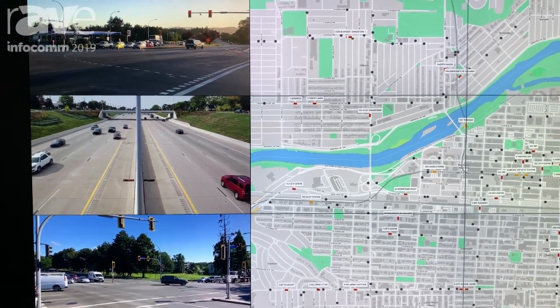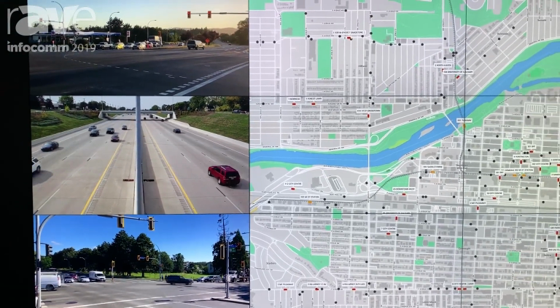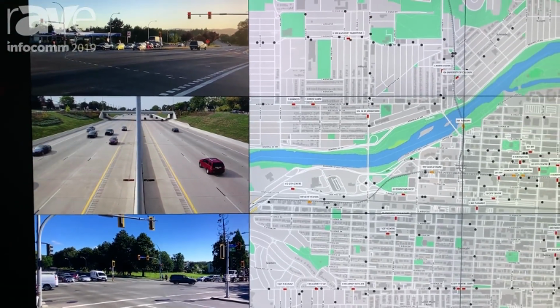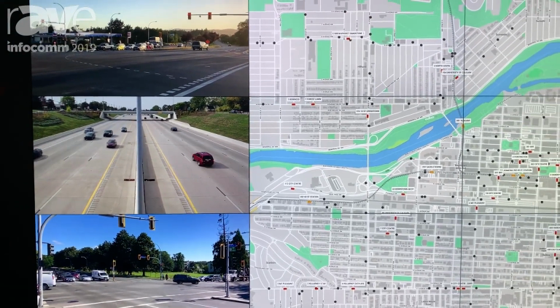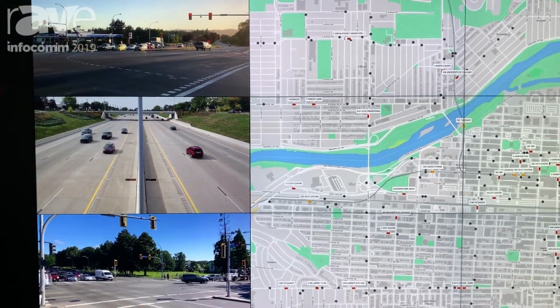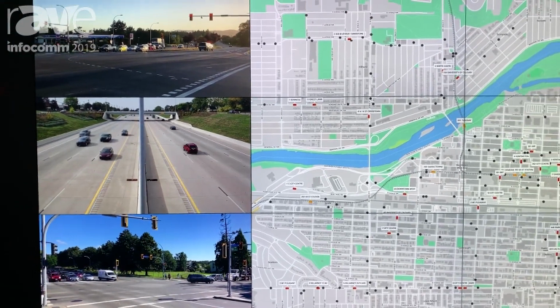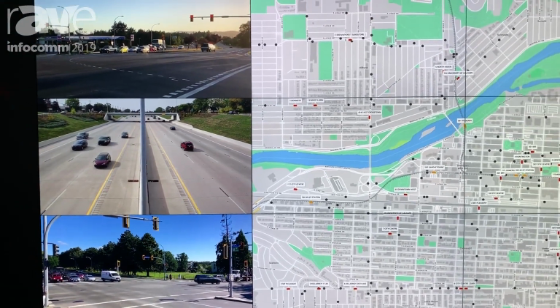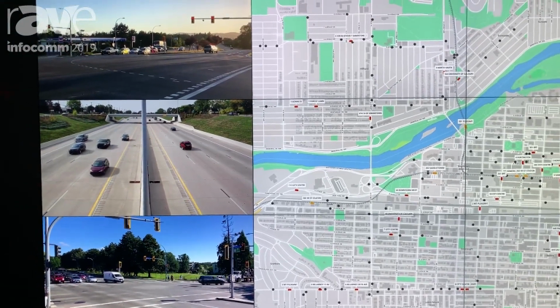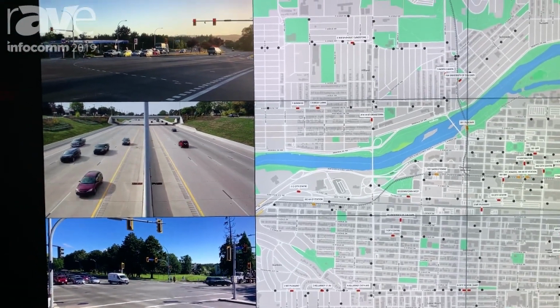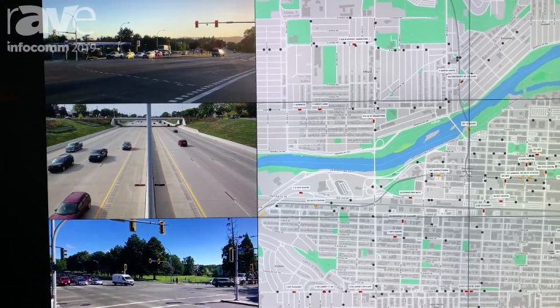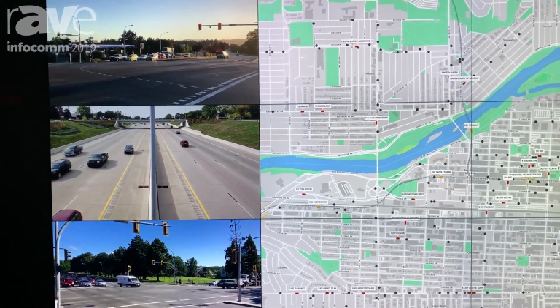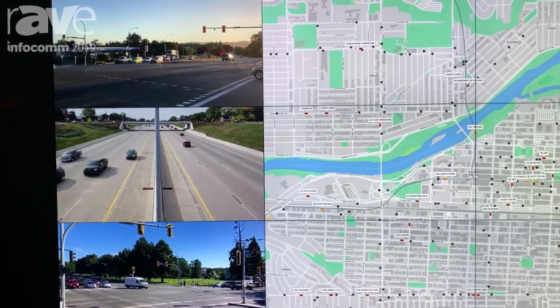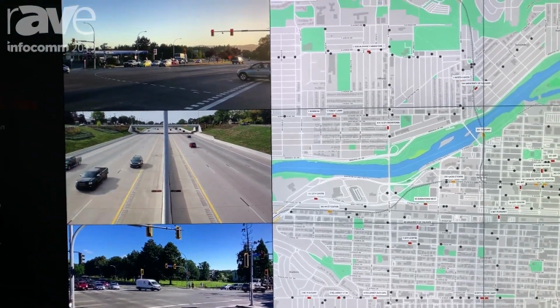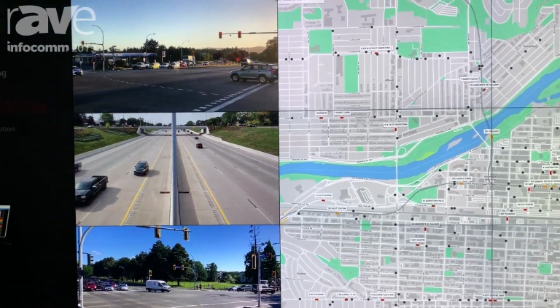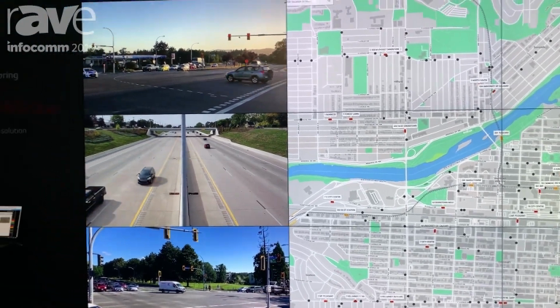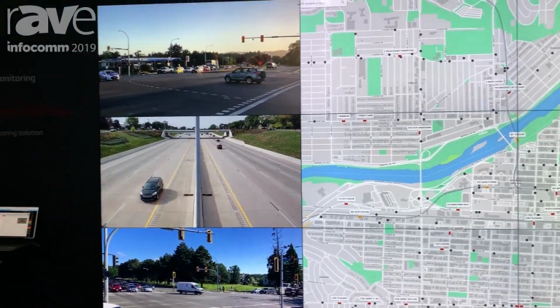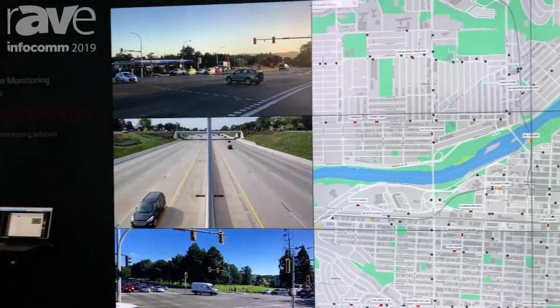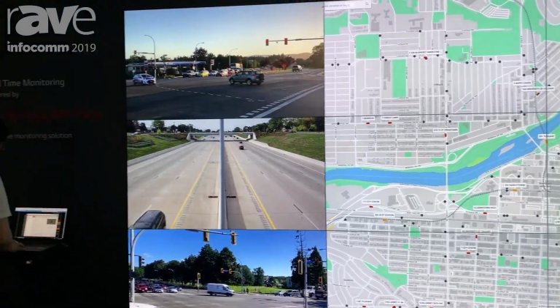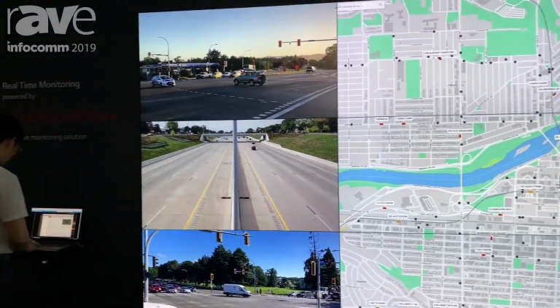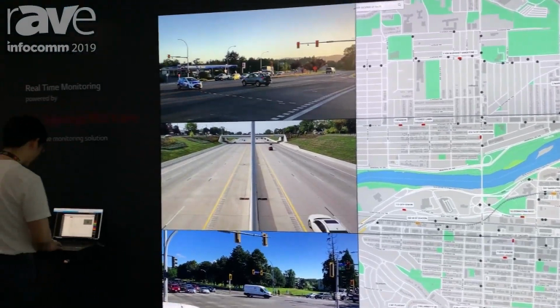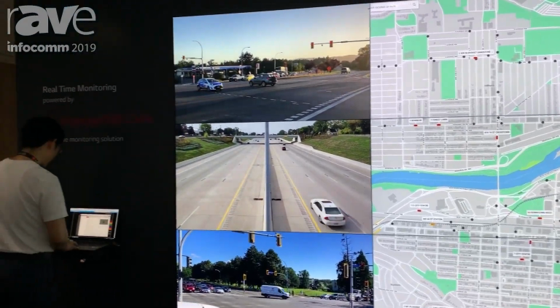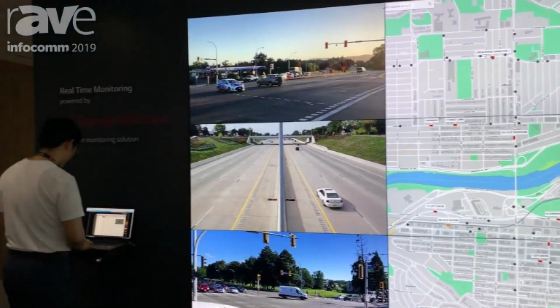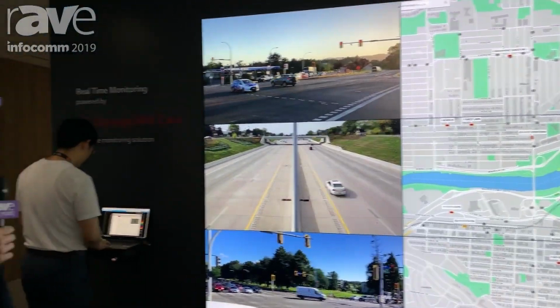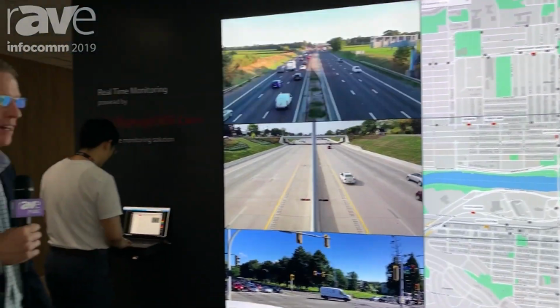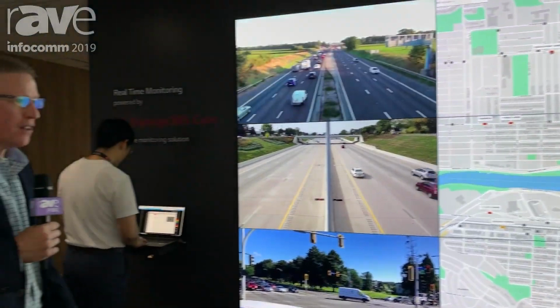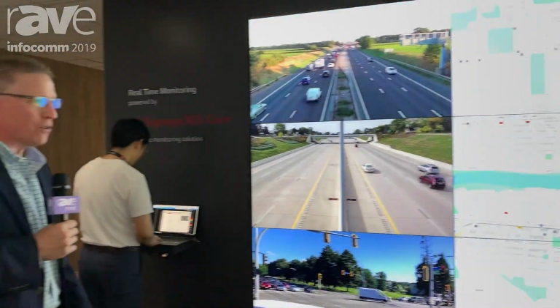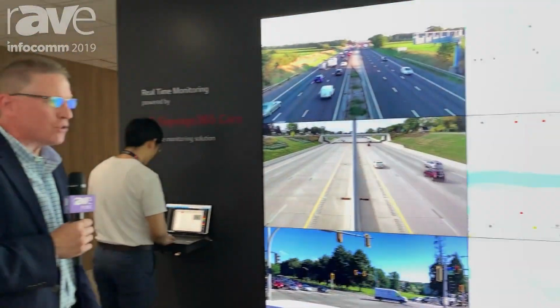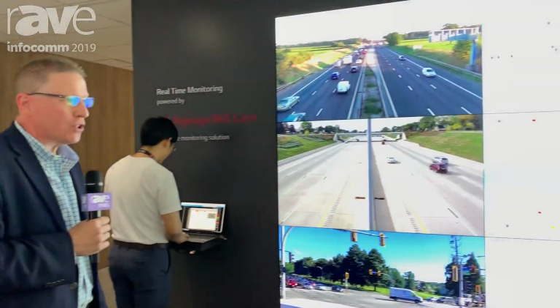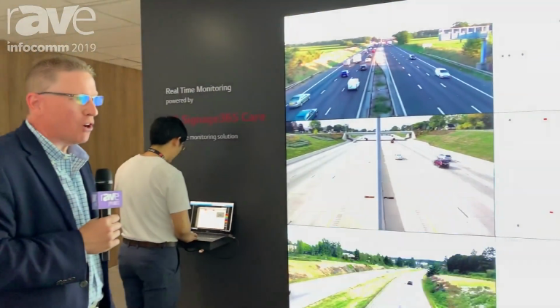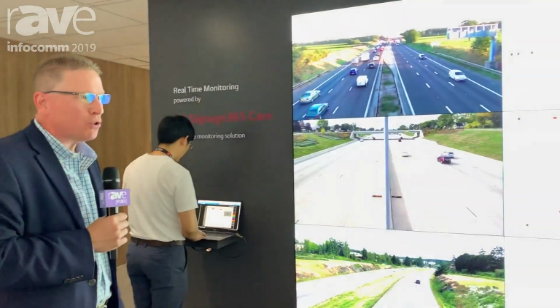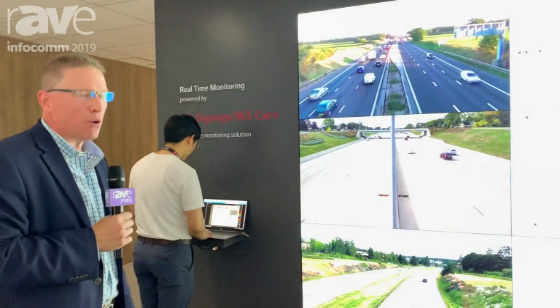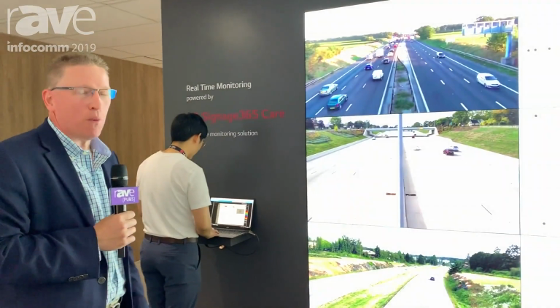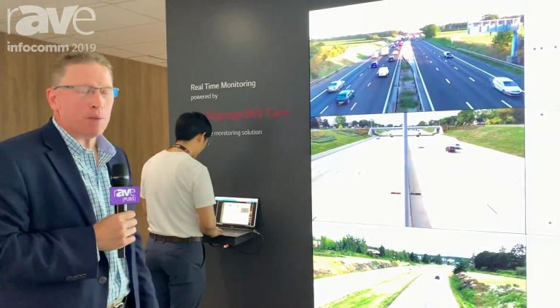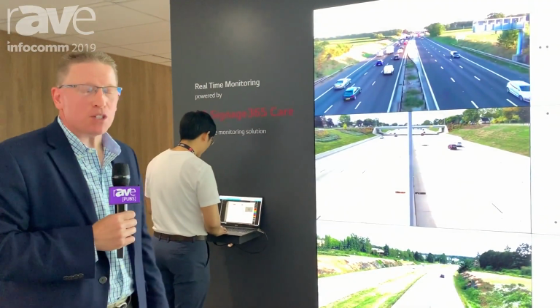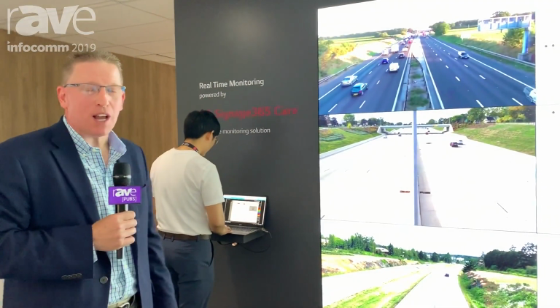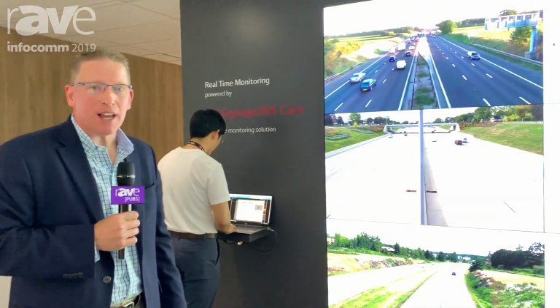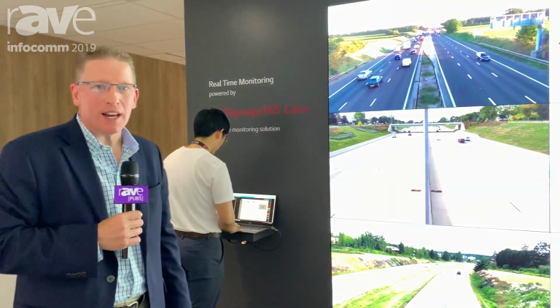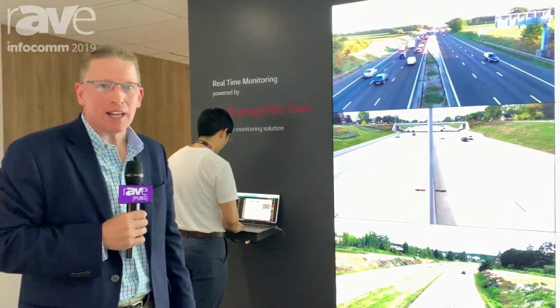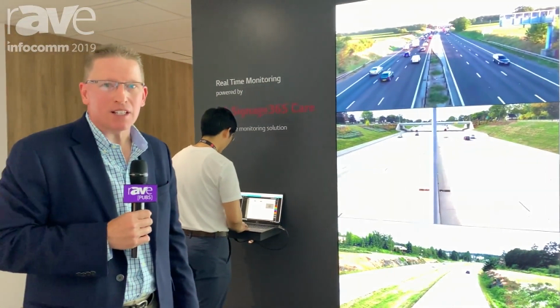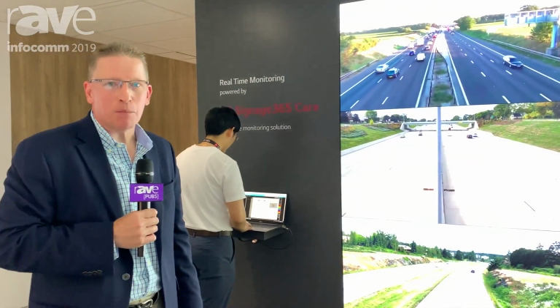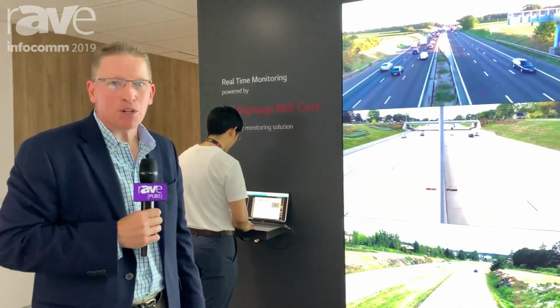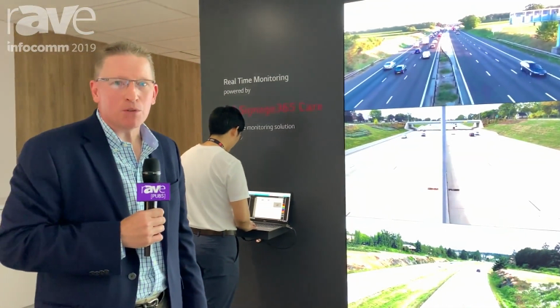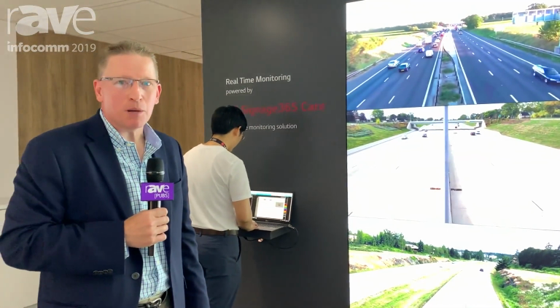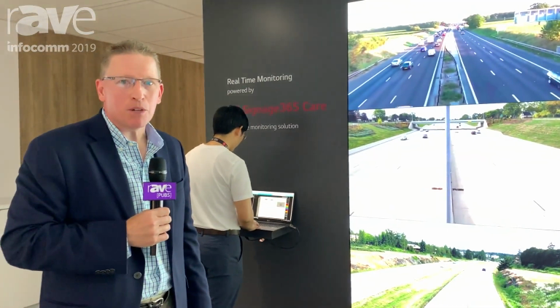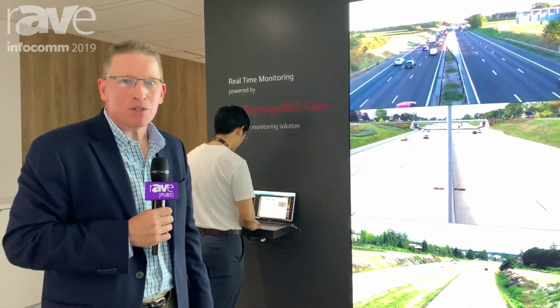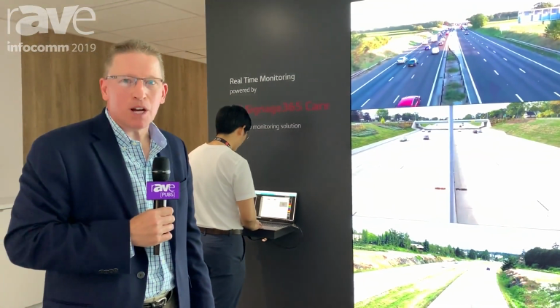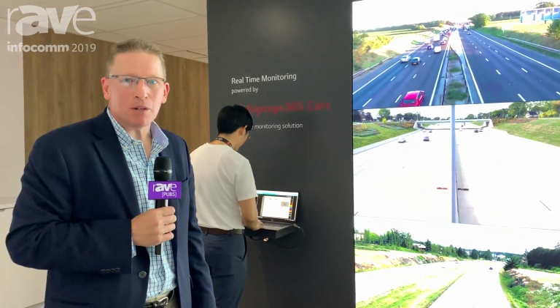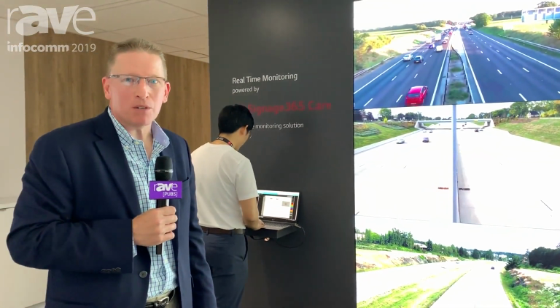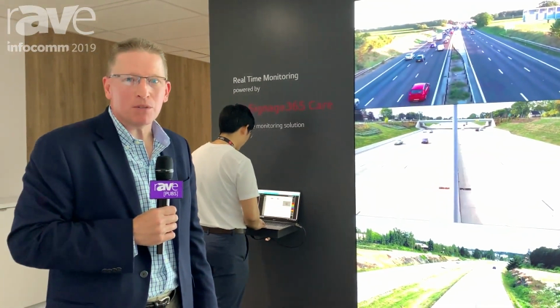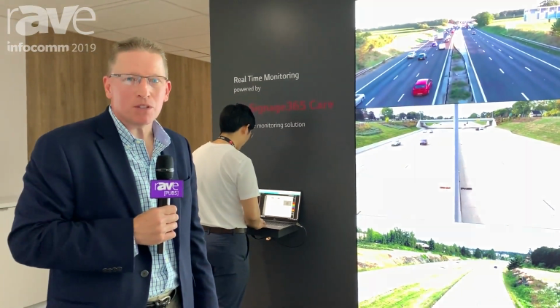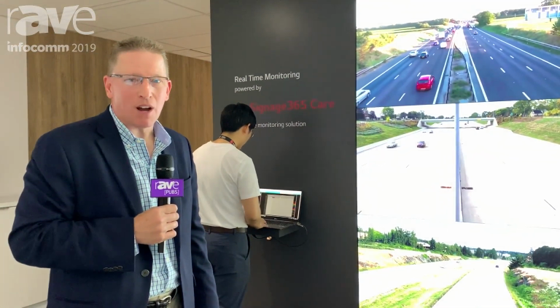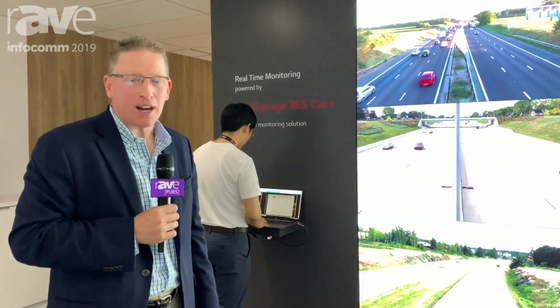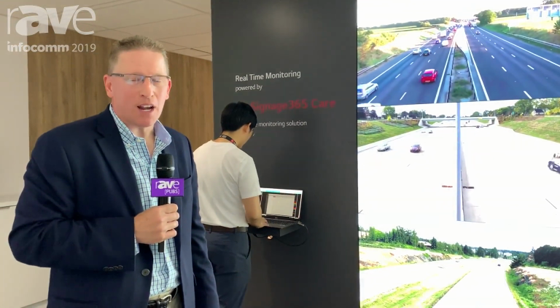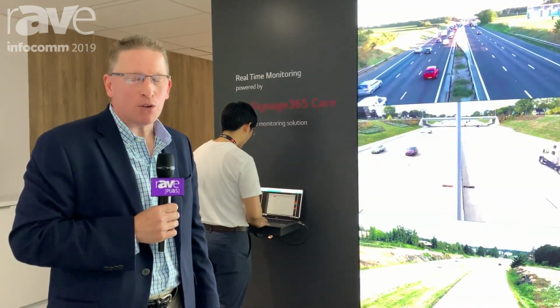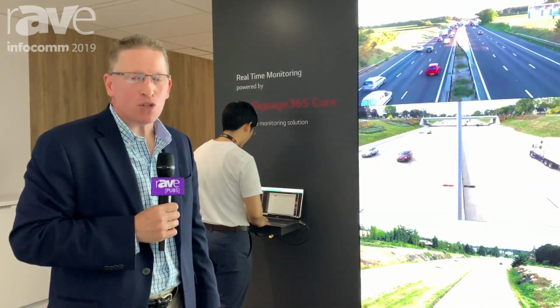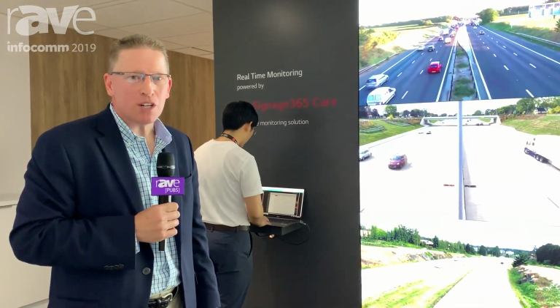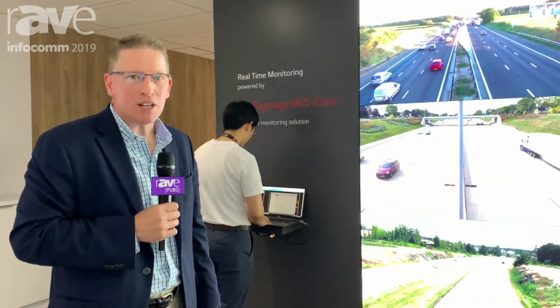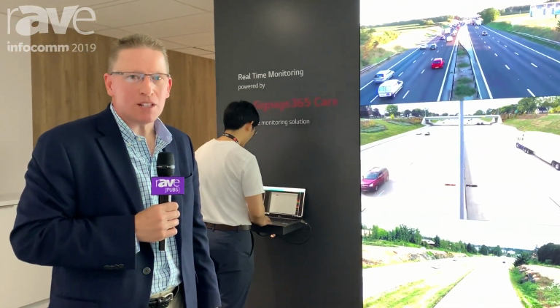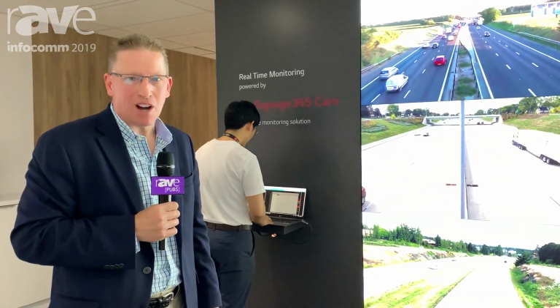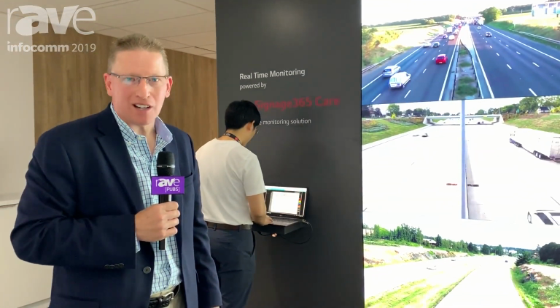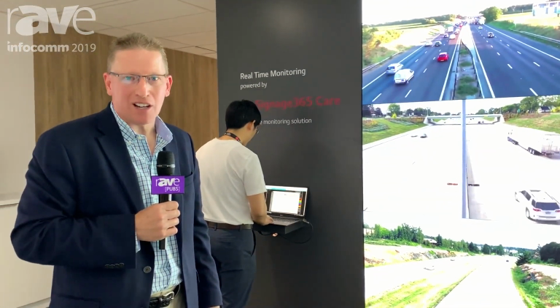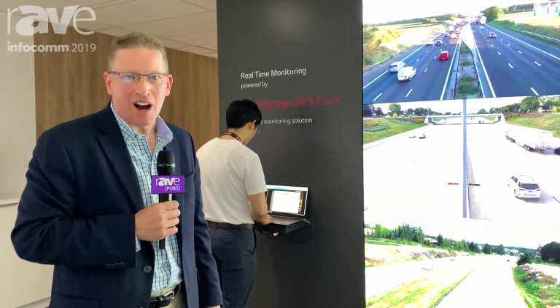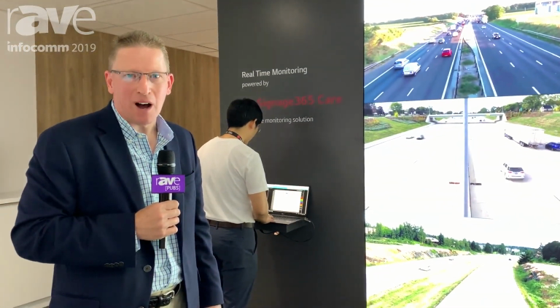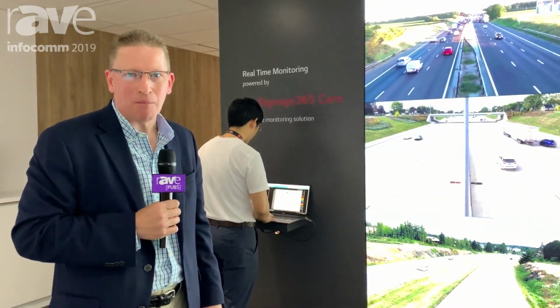For more information on this video wall product and others, go to our website at www.lg.com.